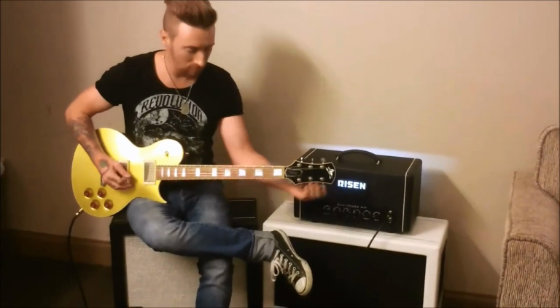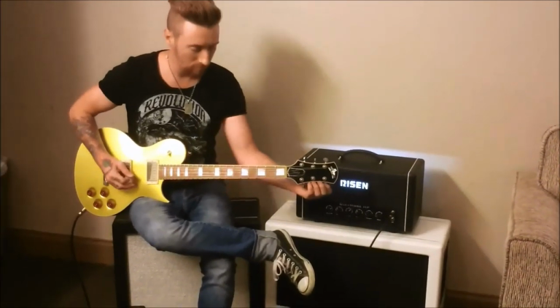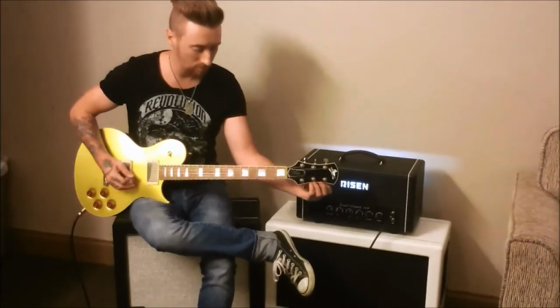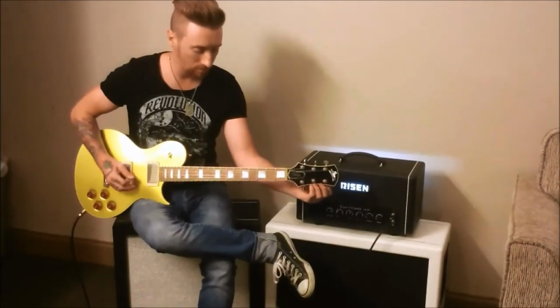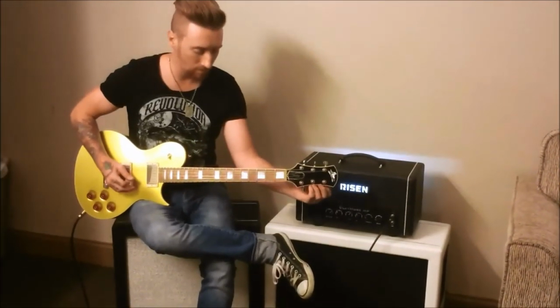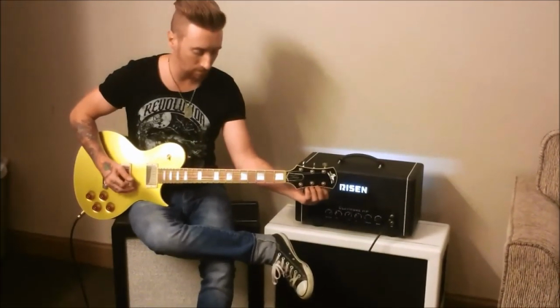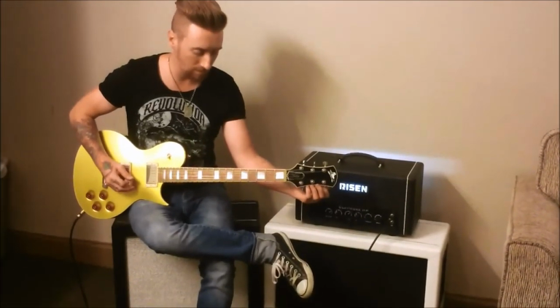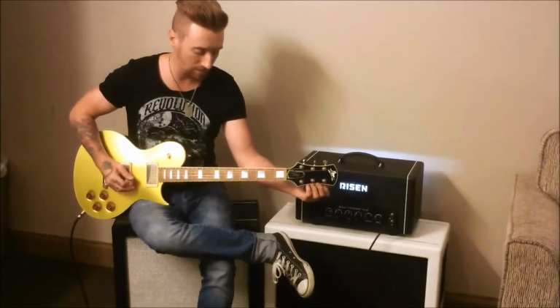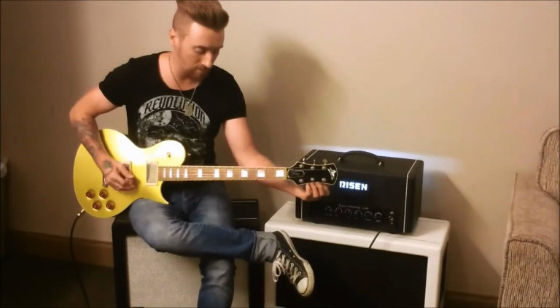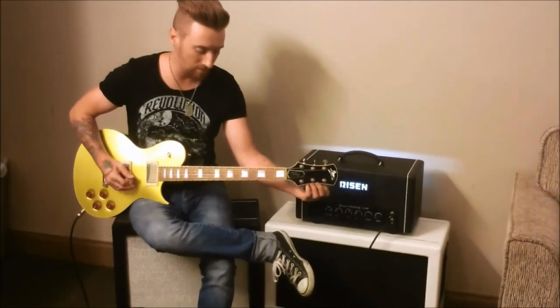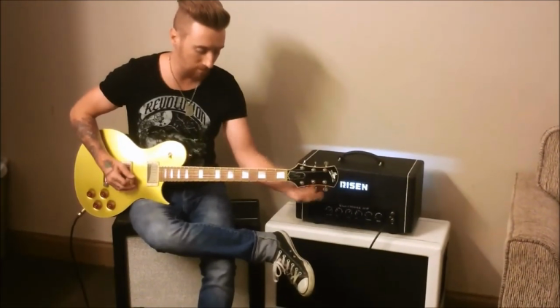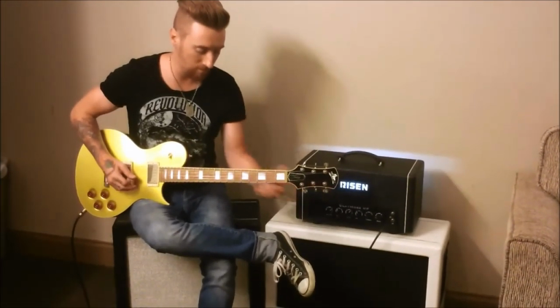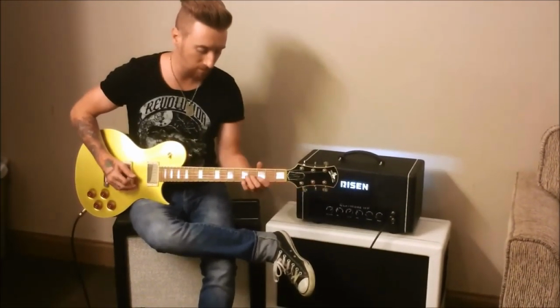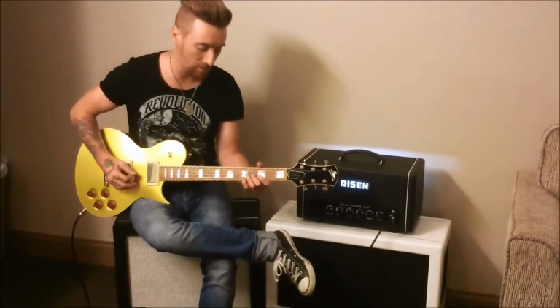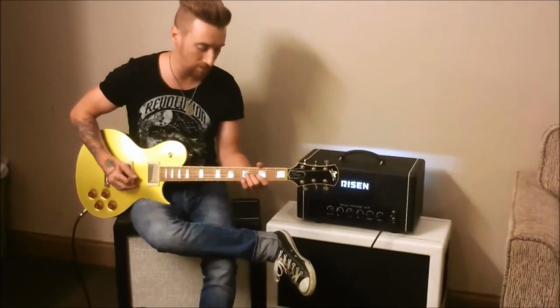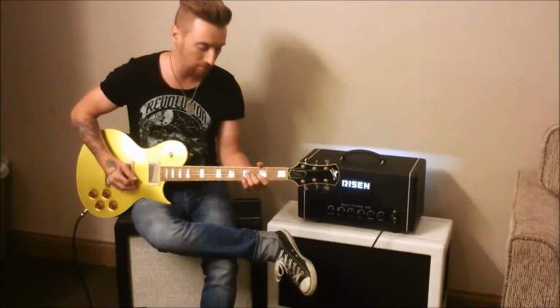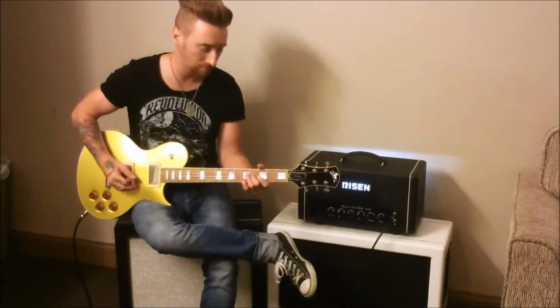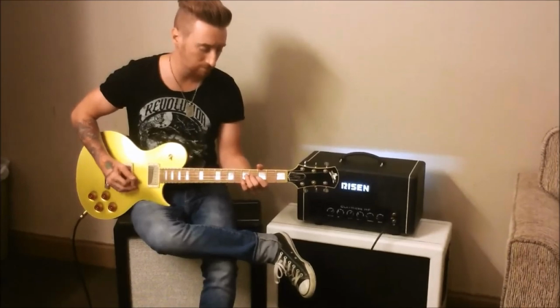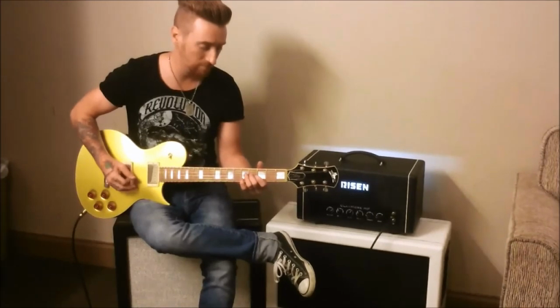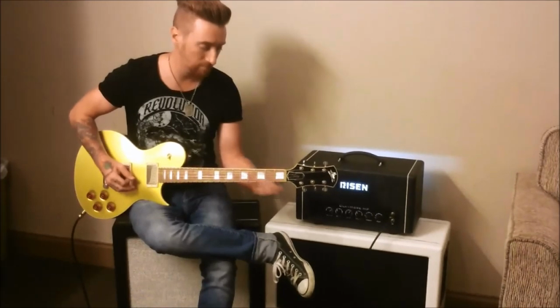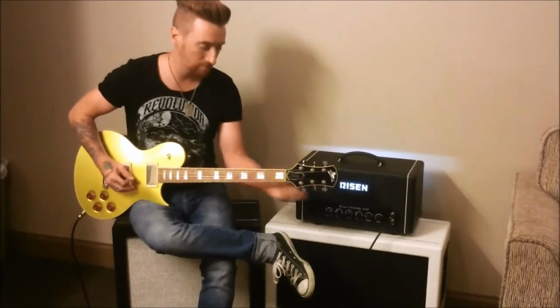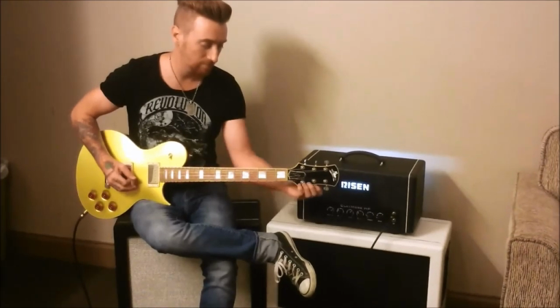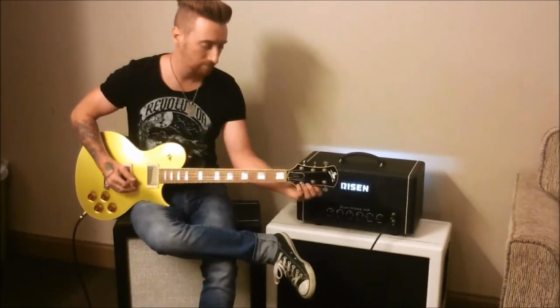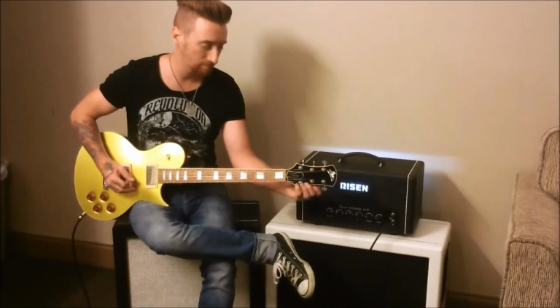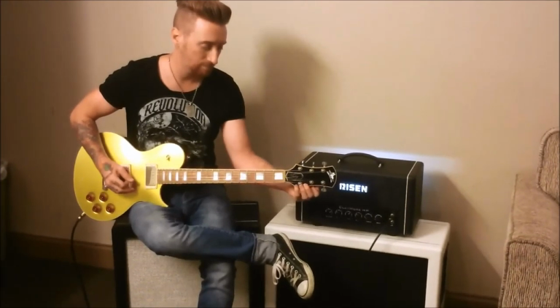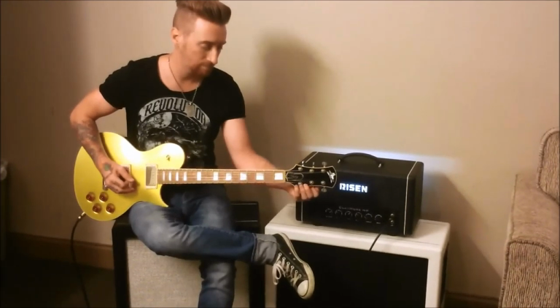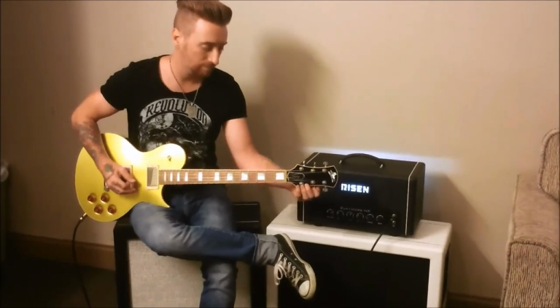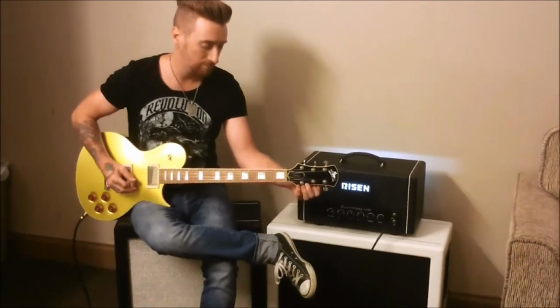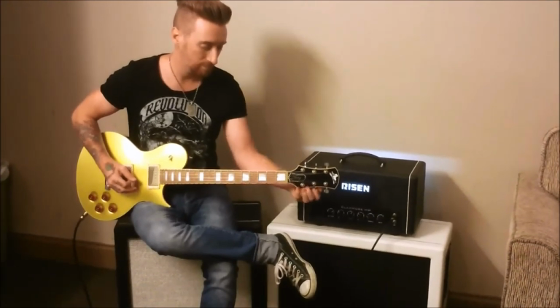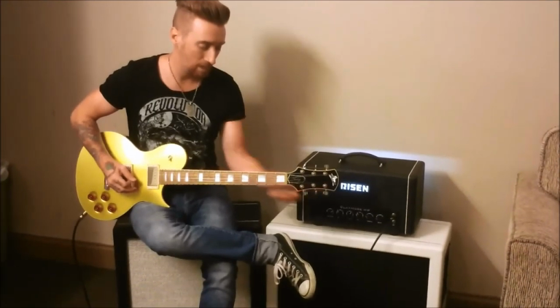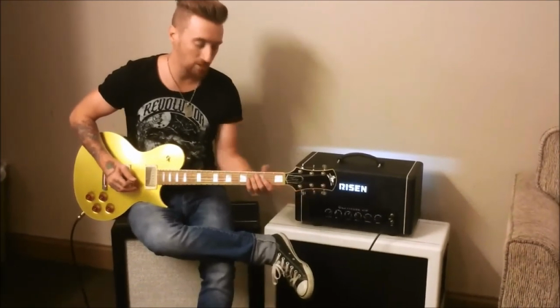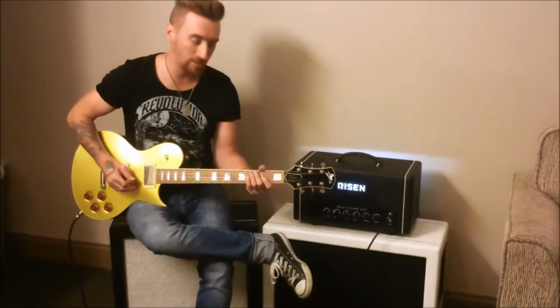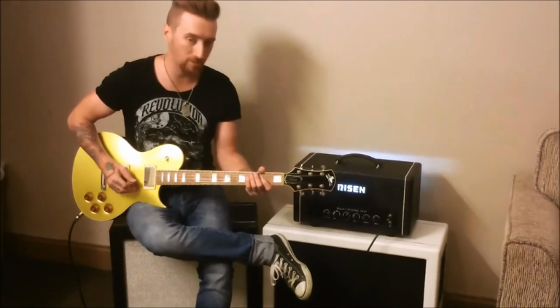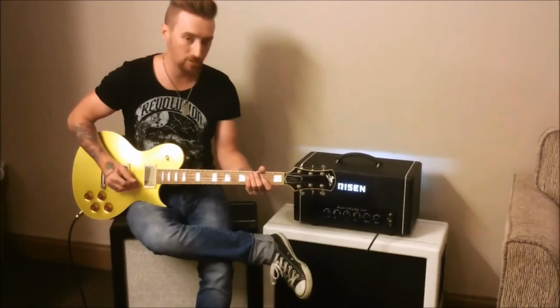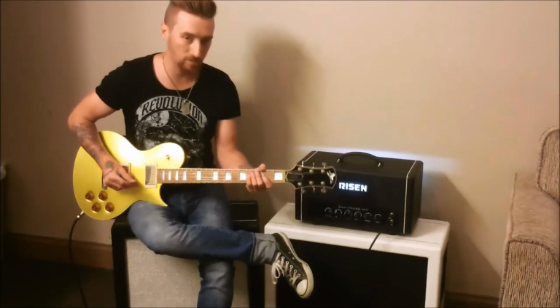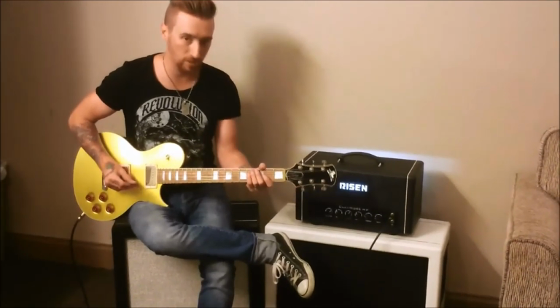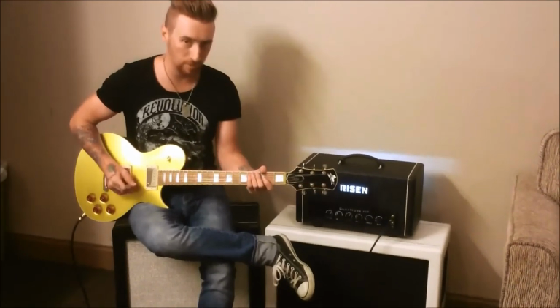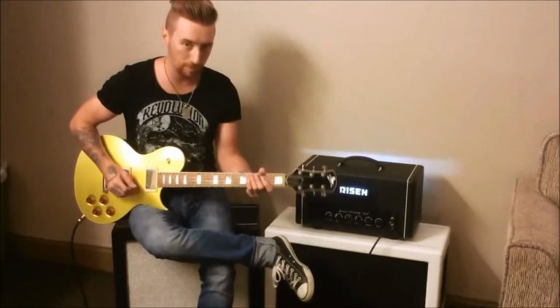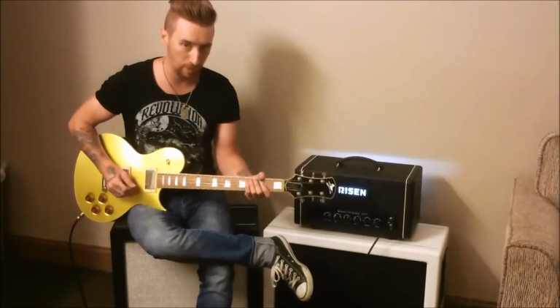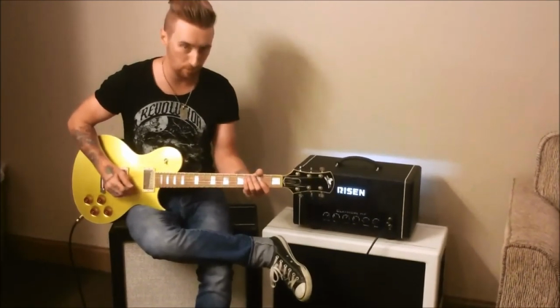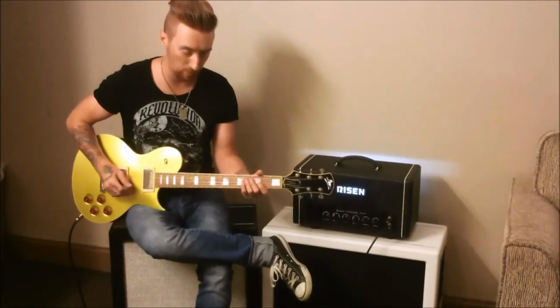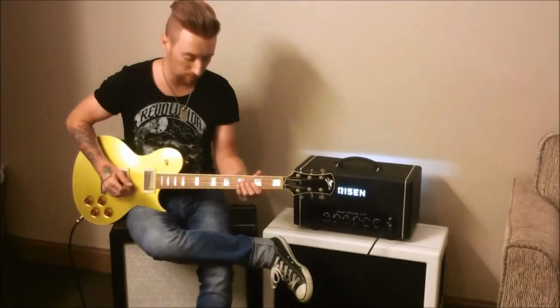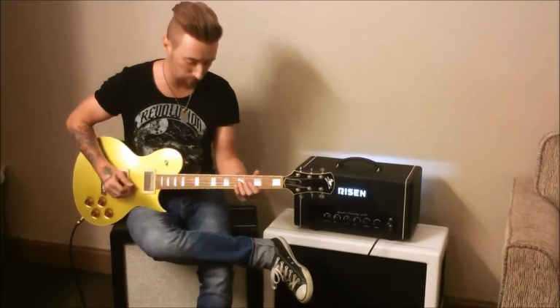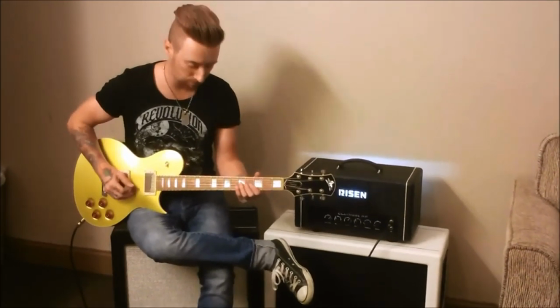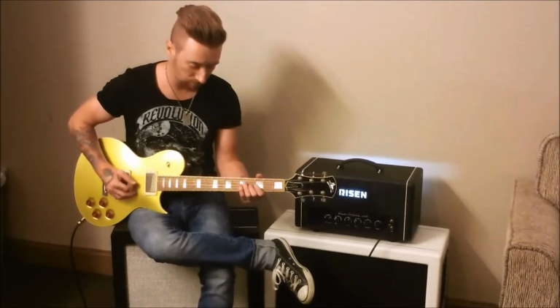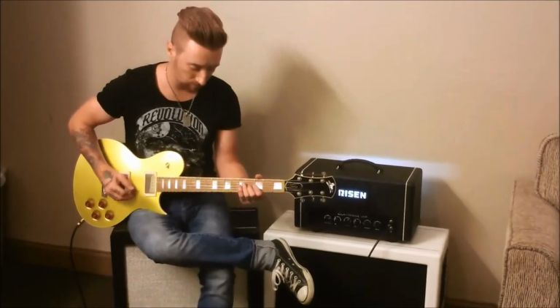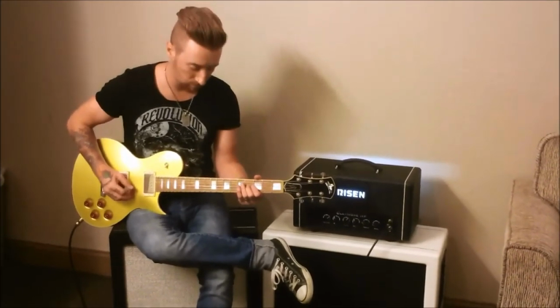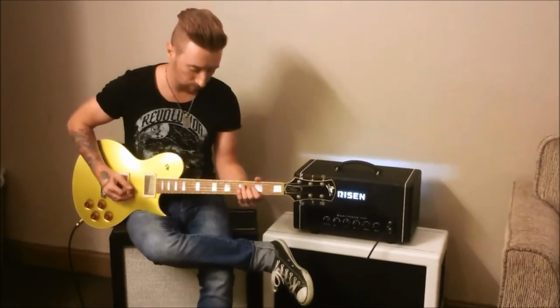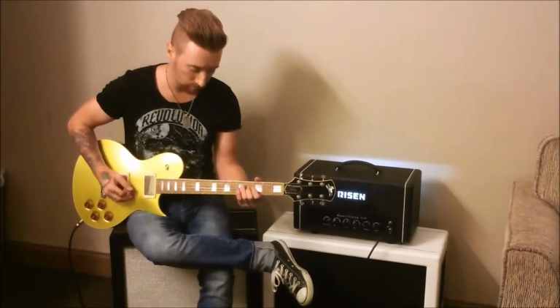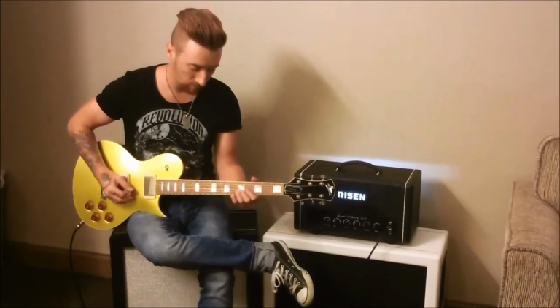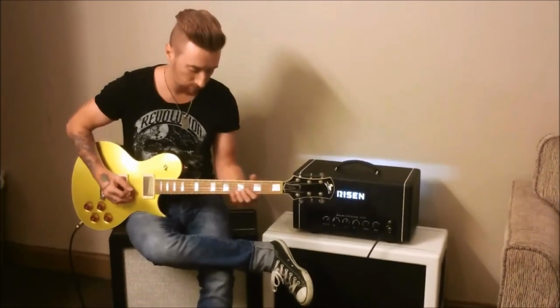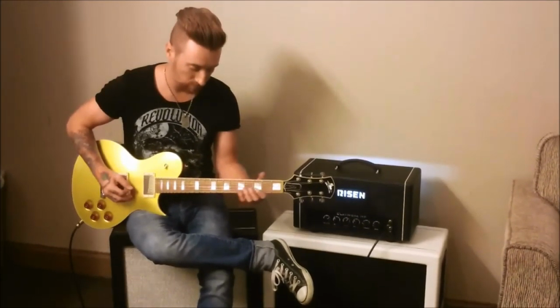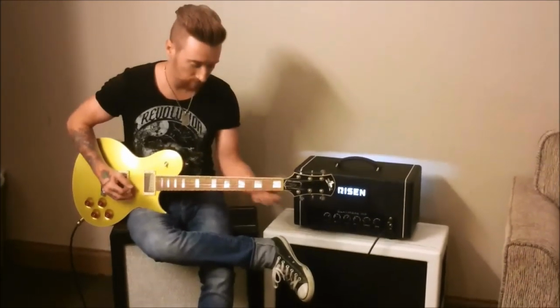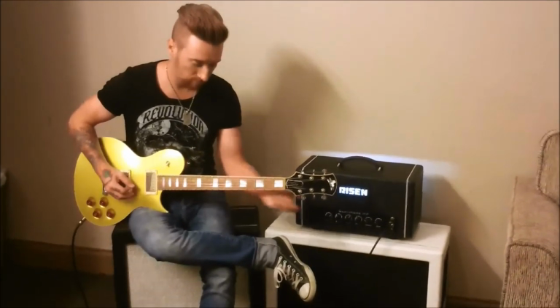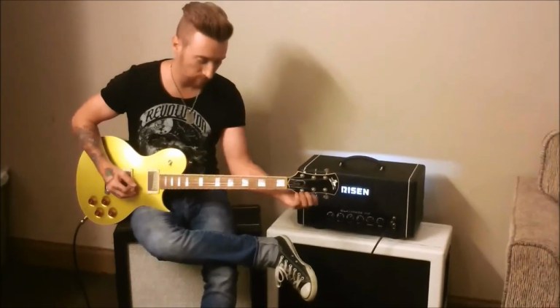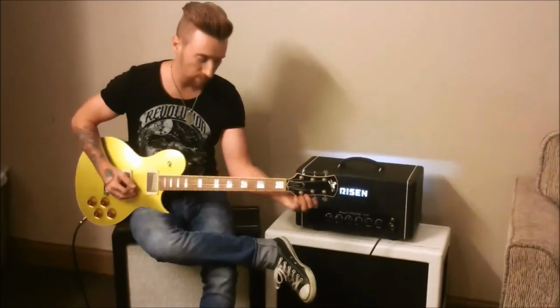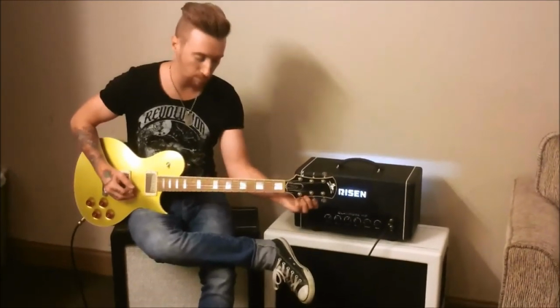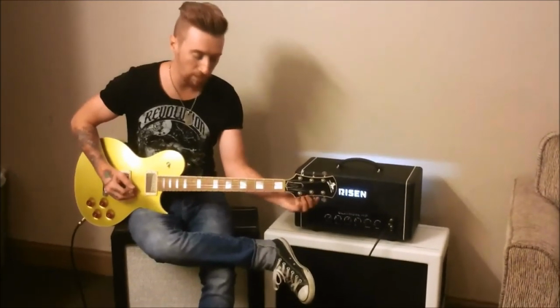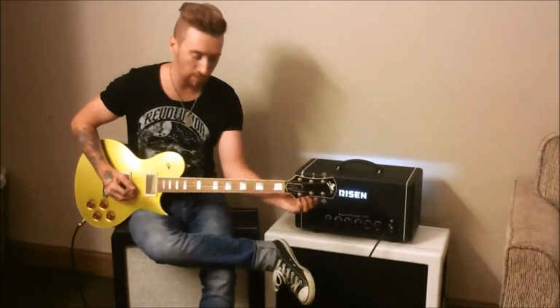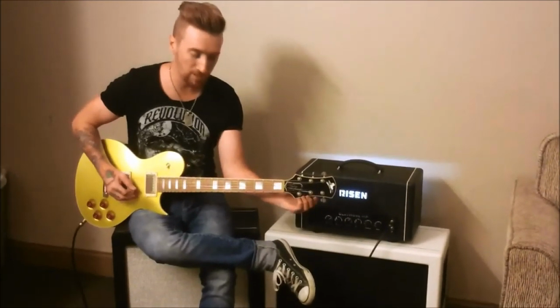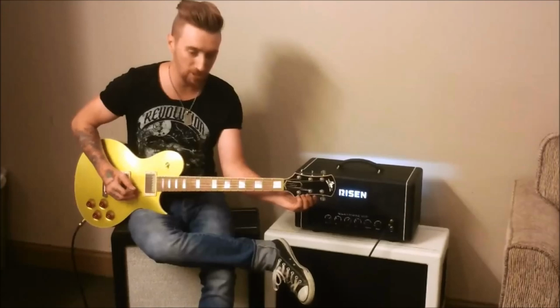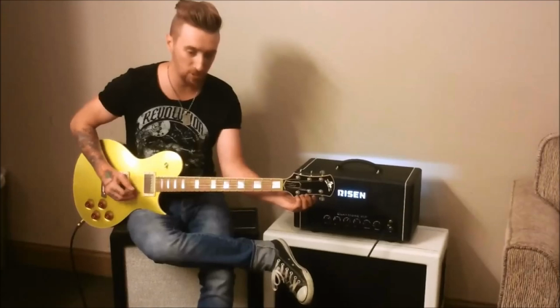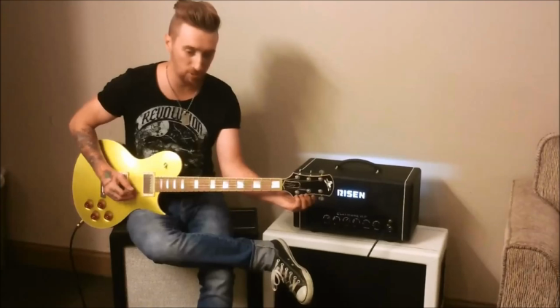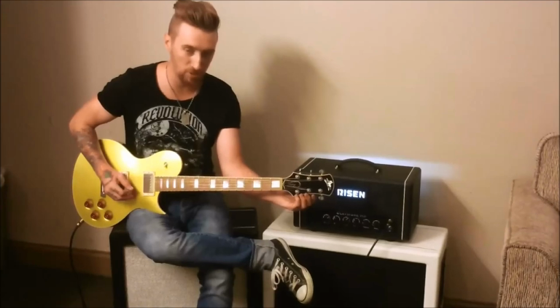There's a built-in tuner, which is awesome. I also have a tuner on my pedal board — it's a Boss TU-2.